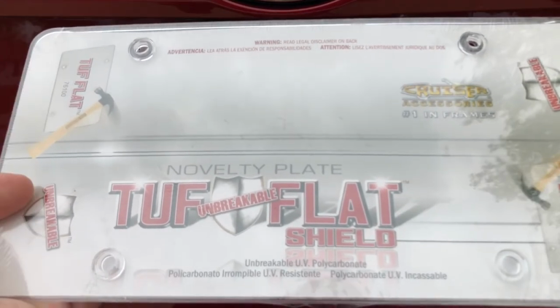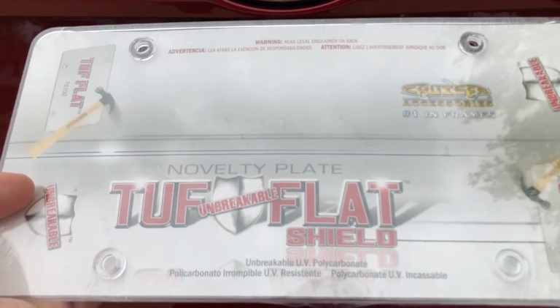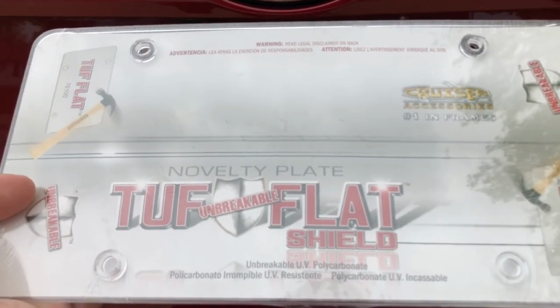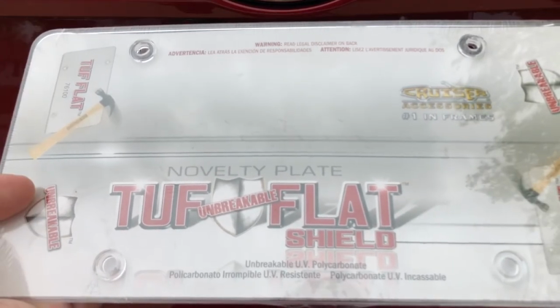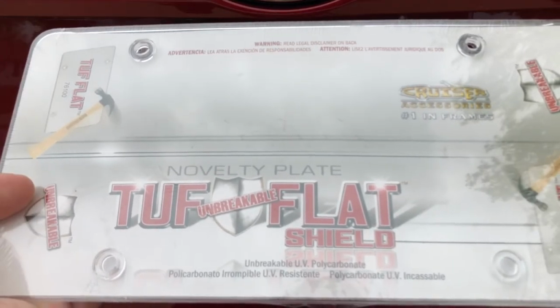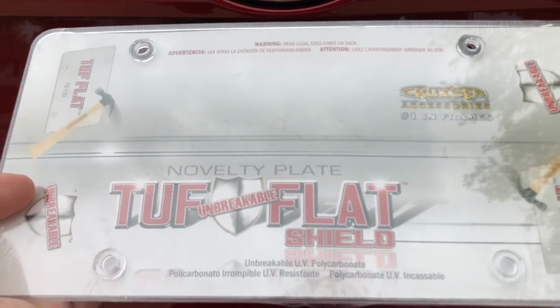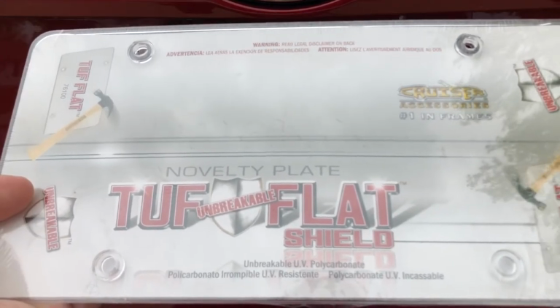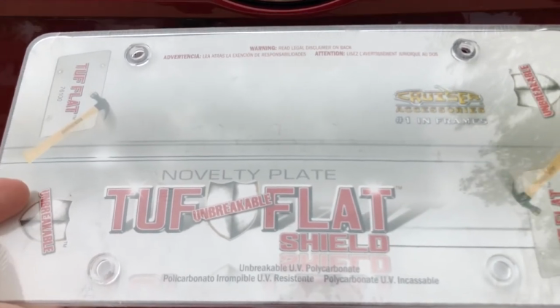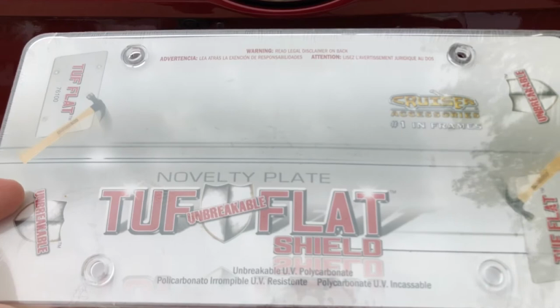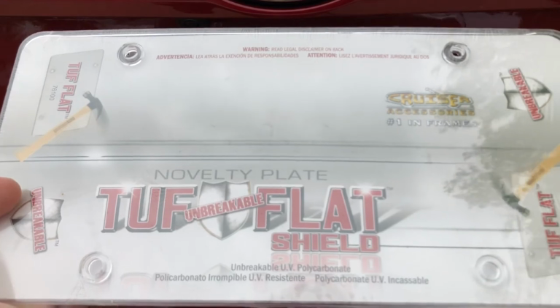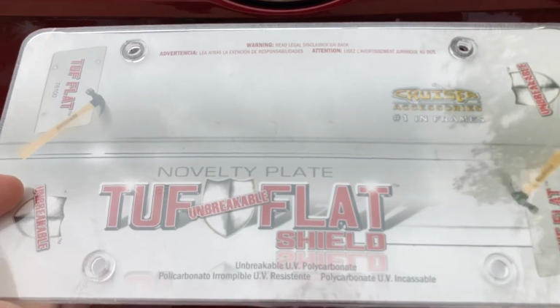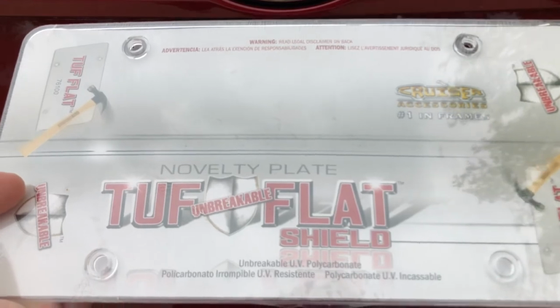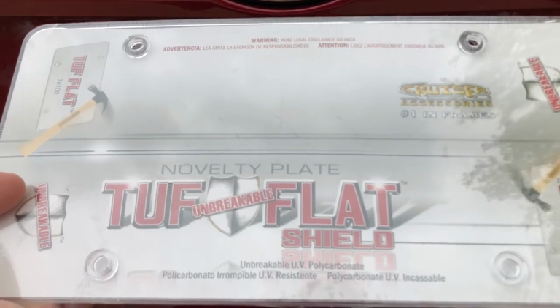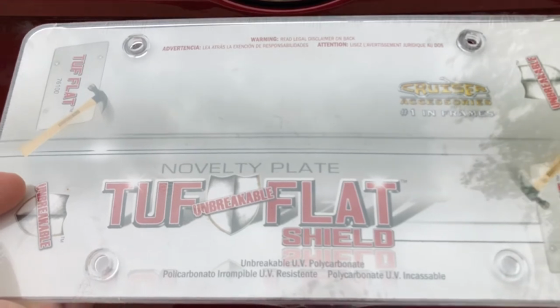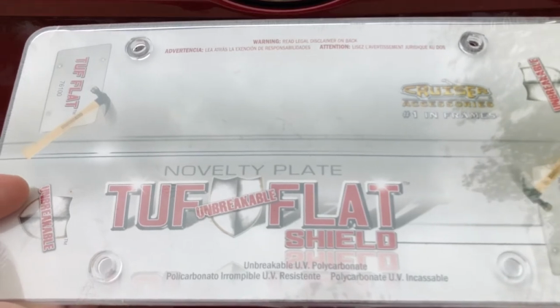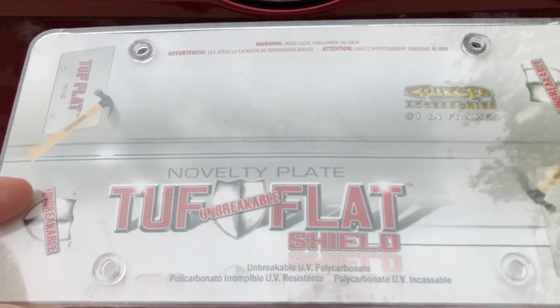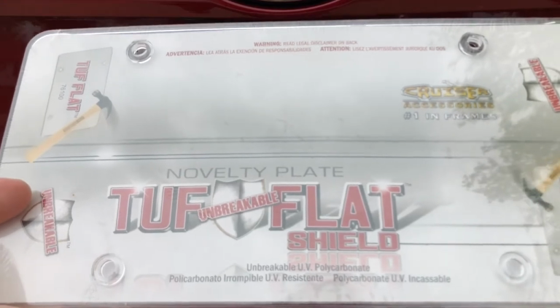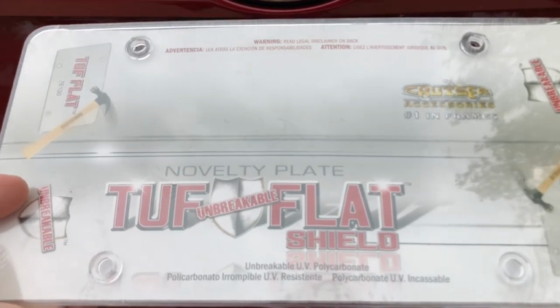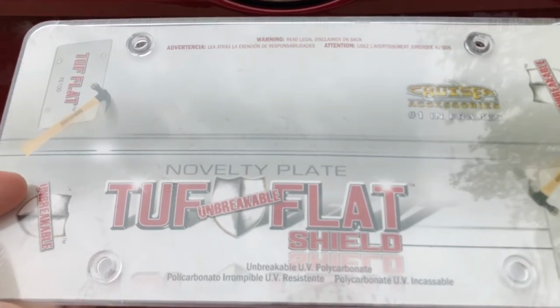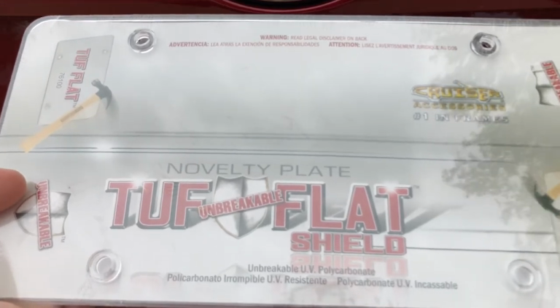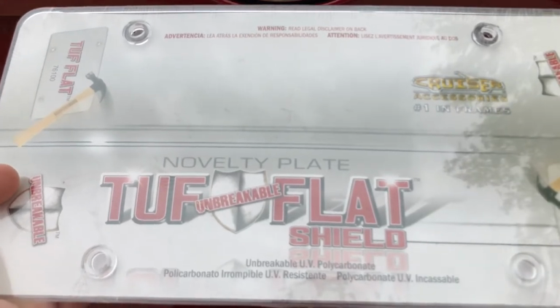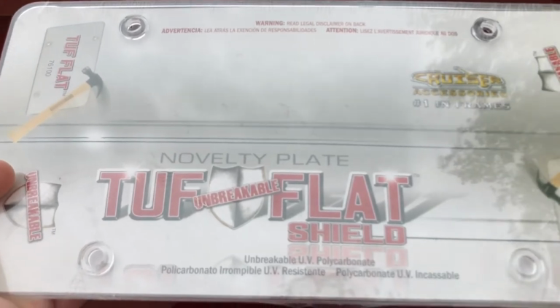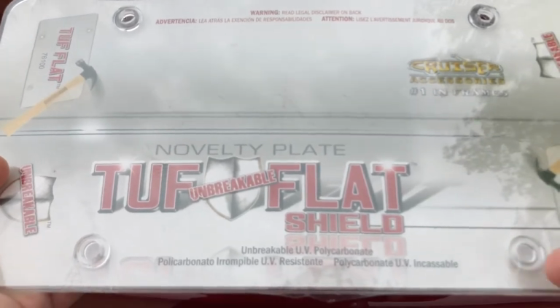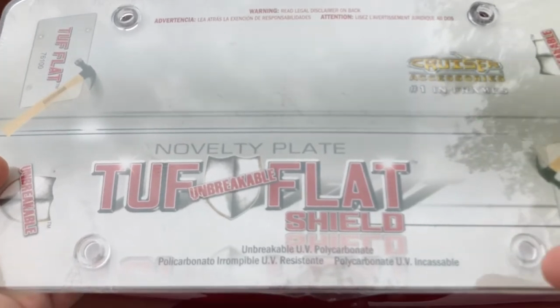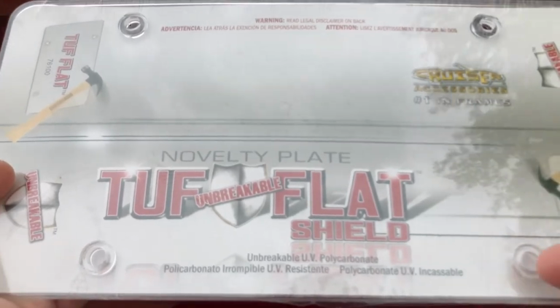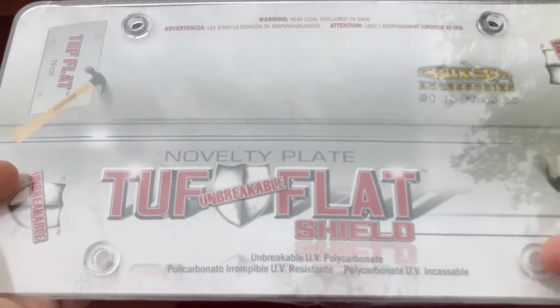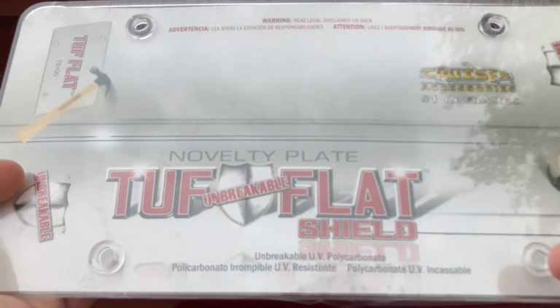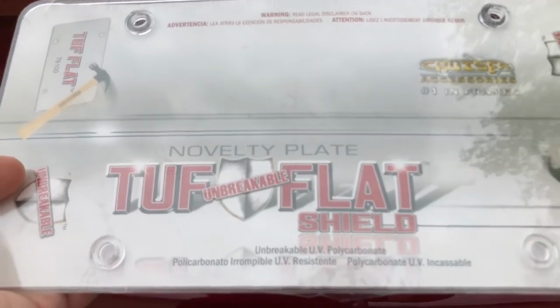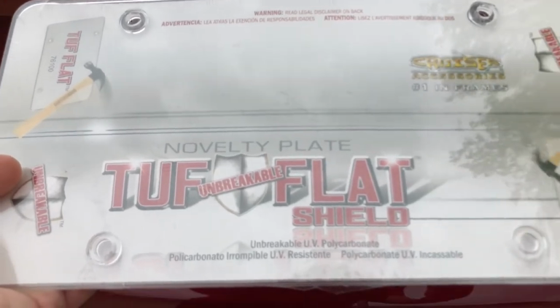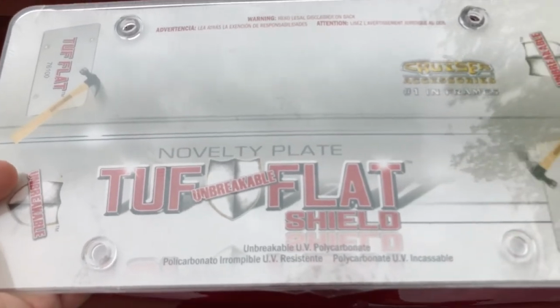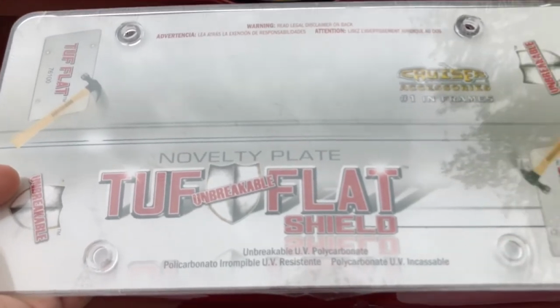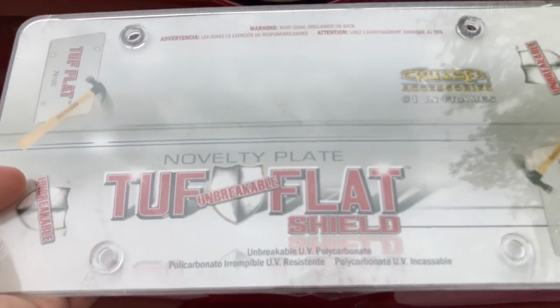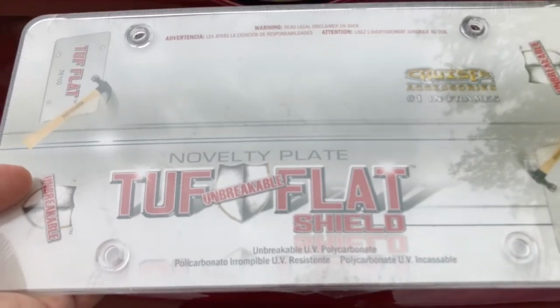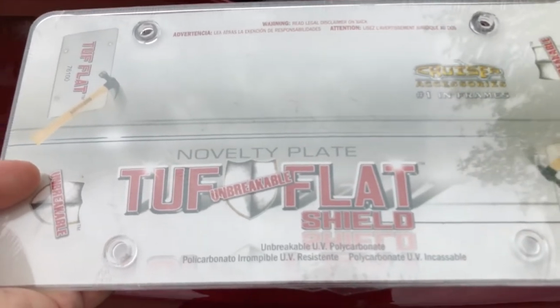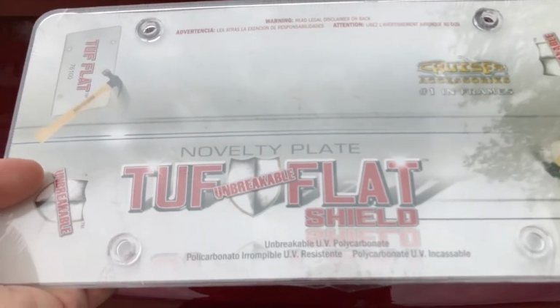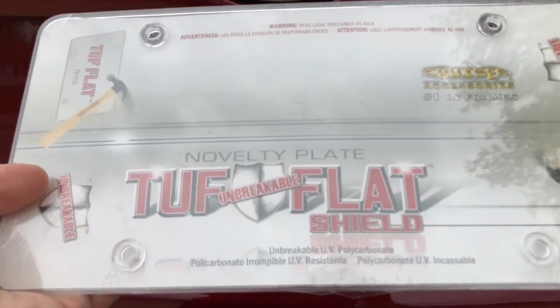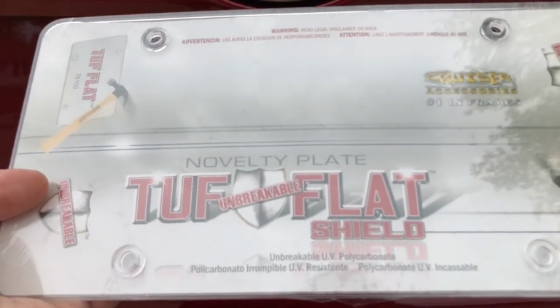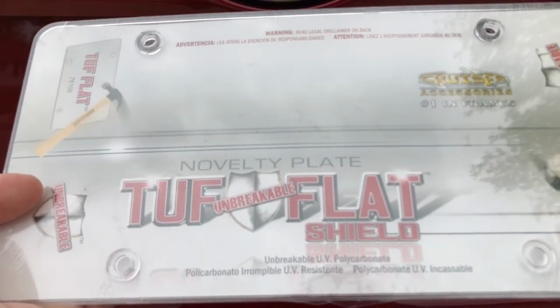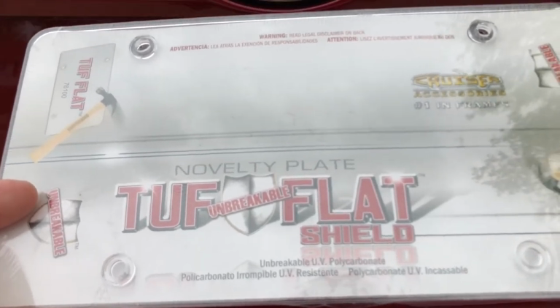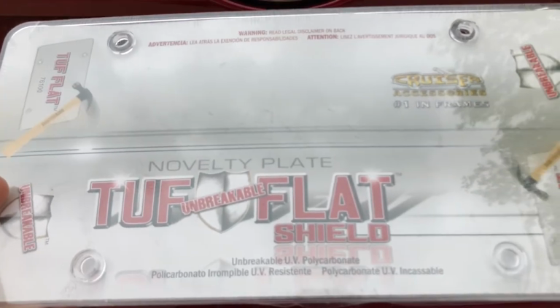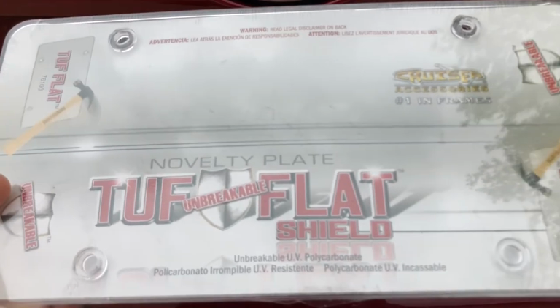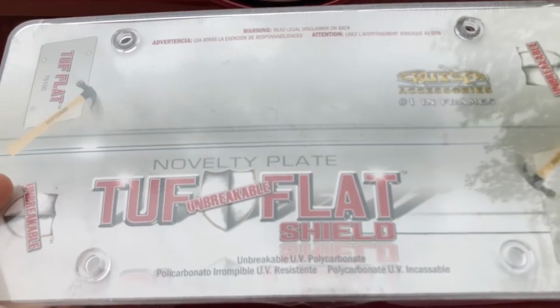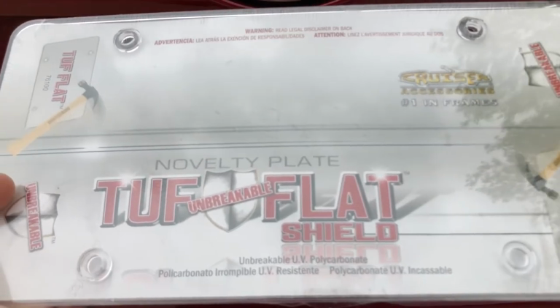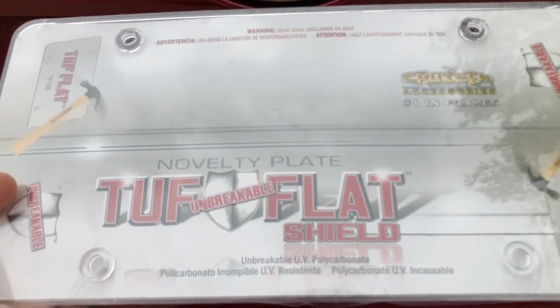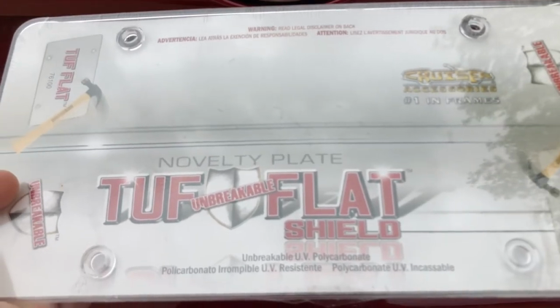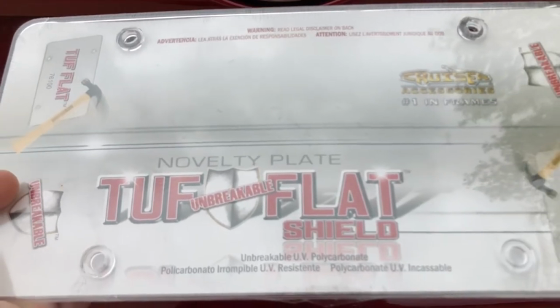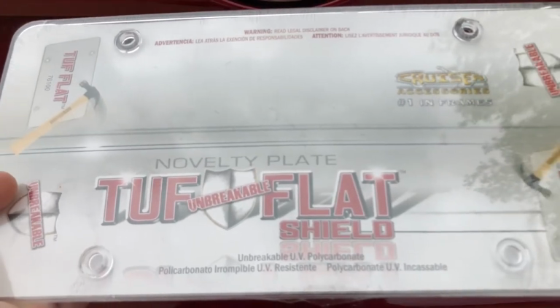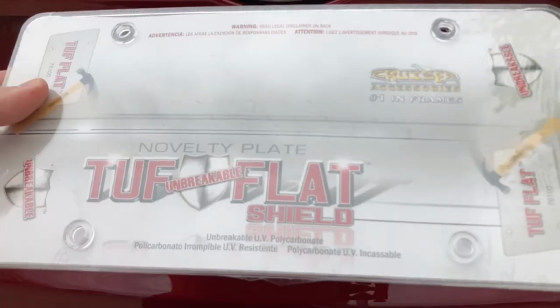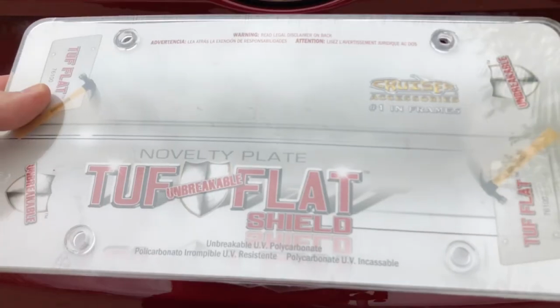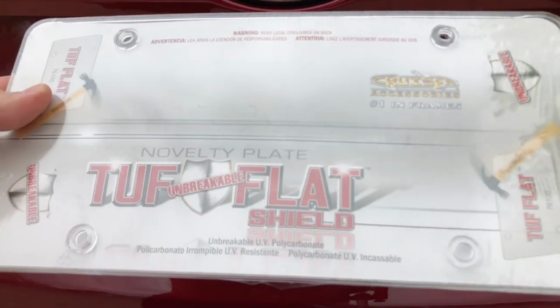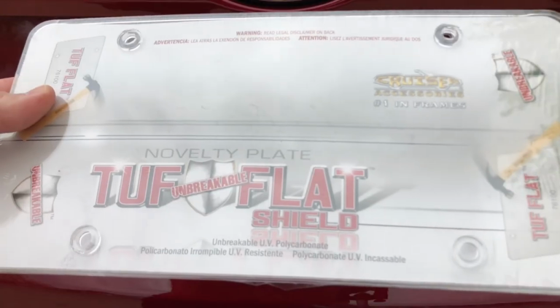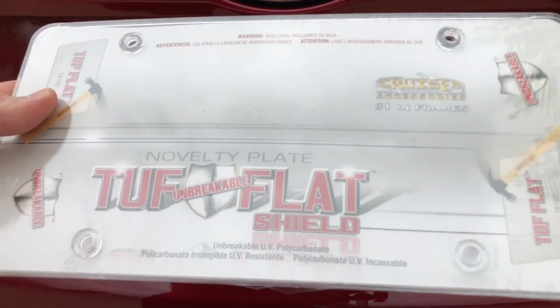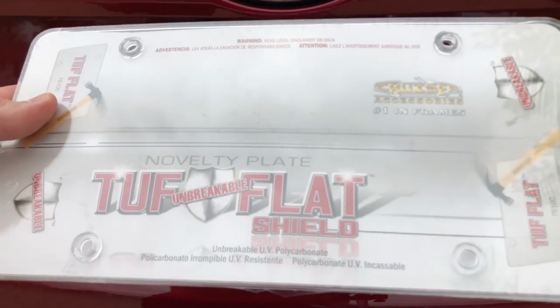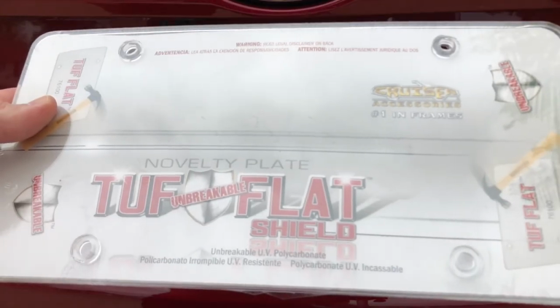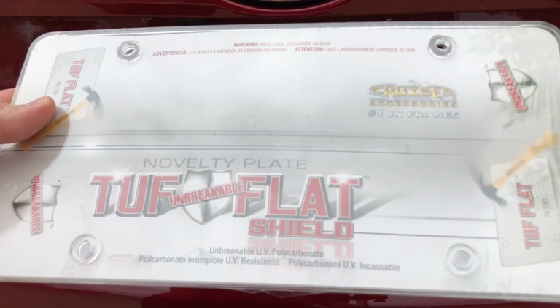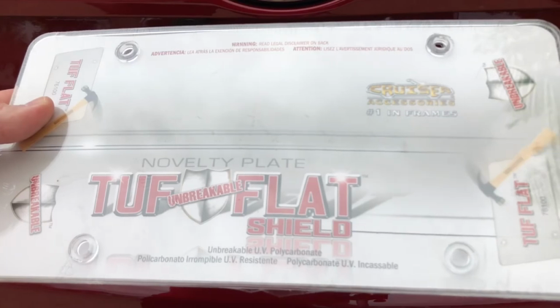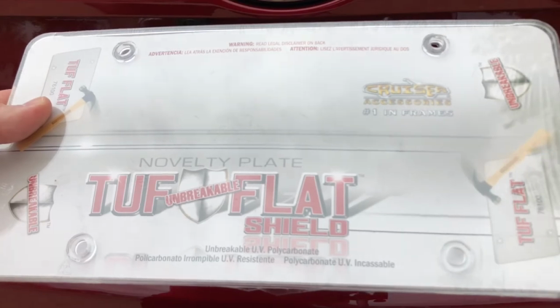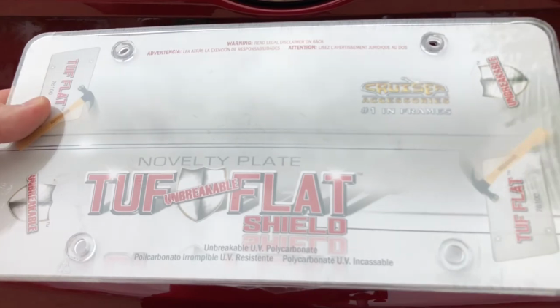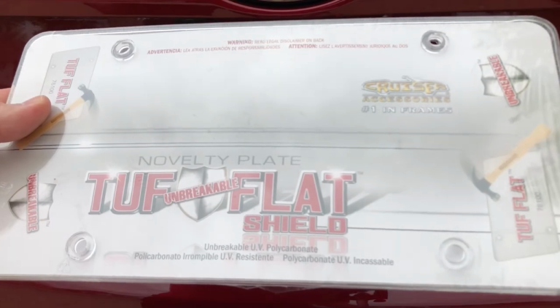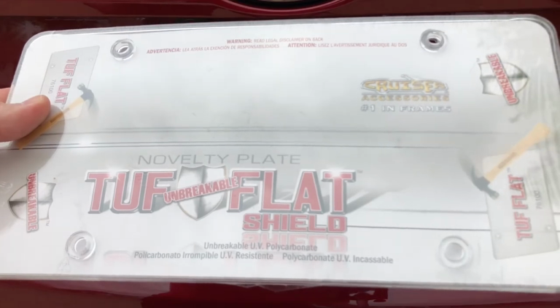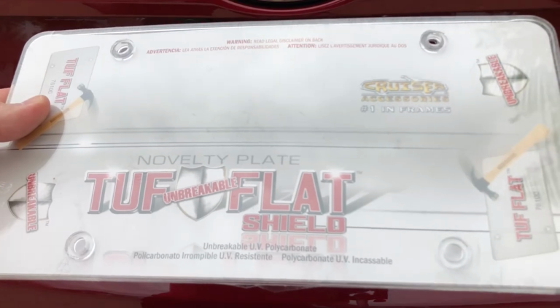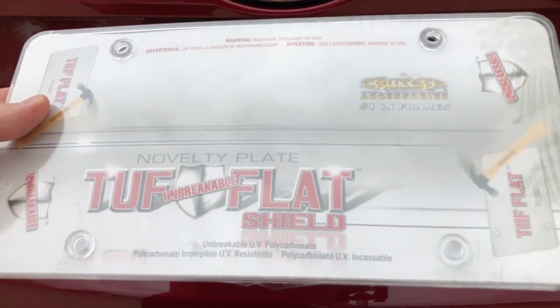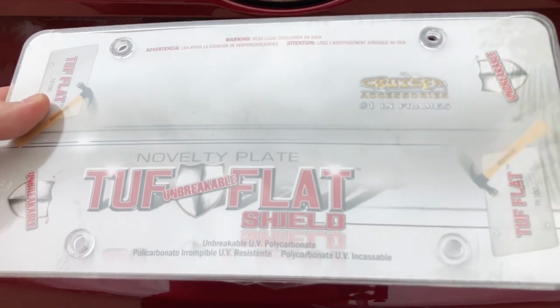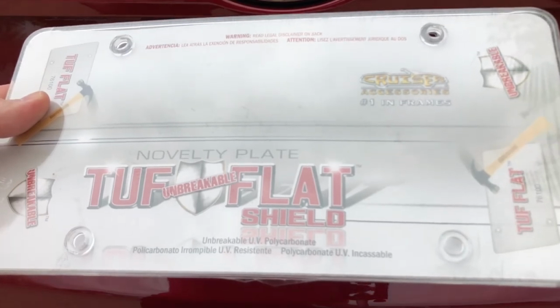They cover the plates. They aren't reflective, but it definitely protects your plates on the front and rear of the vehicle. I'll show you how to put these on. There's four holes, so you can put two or four.